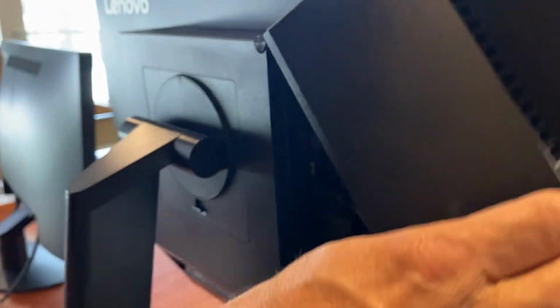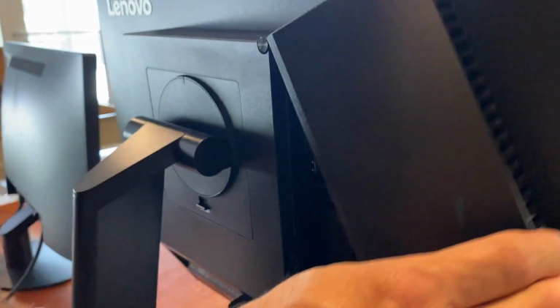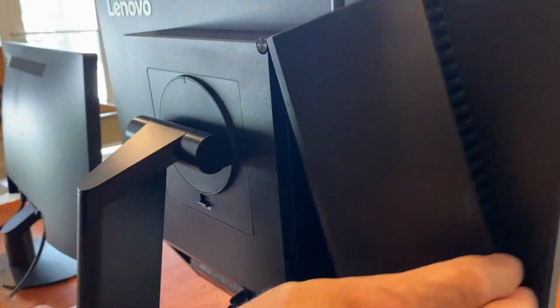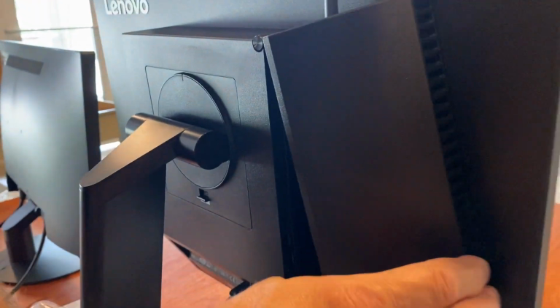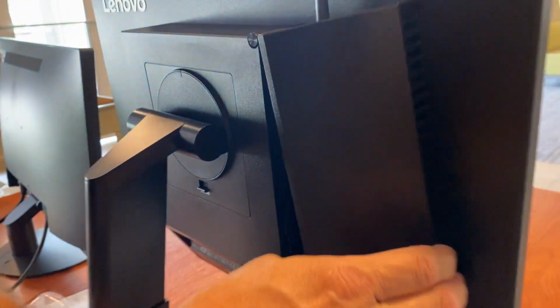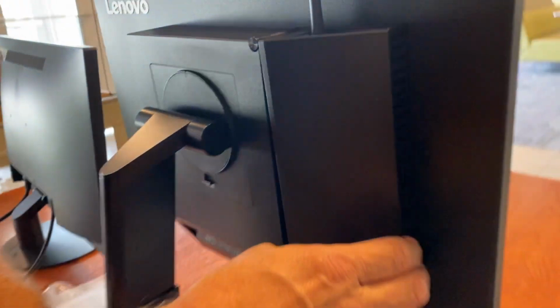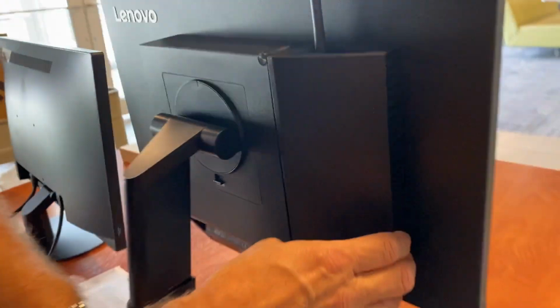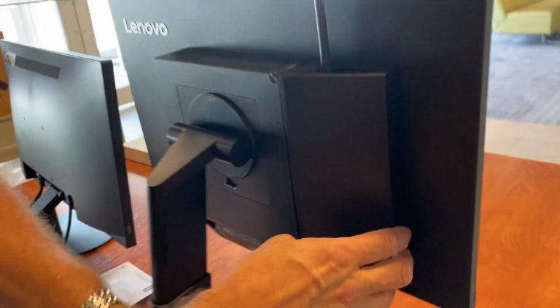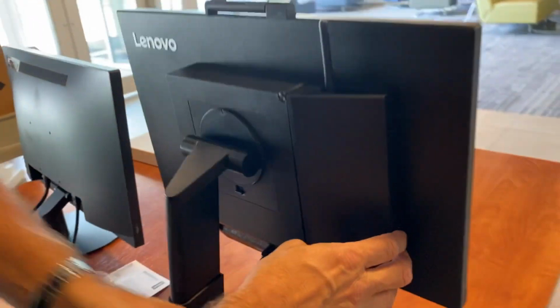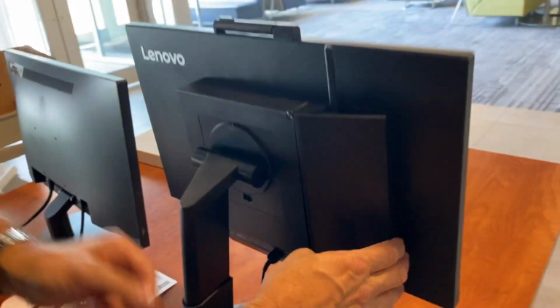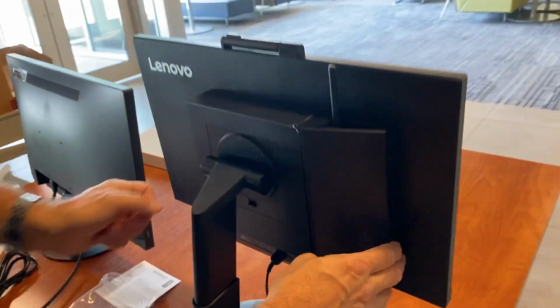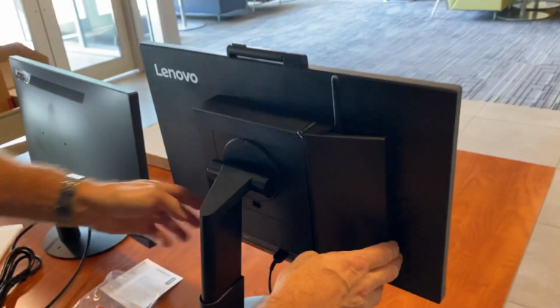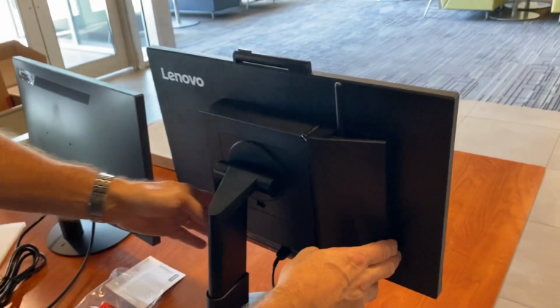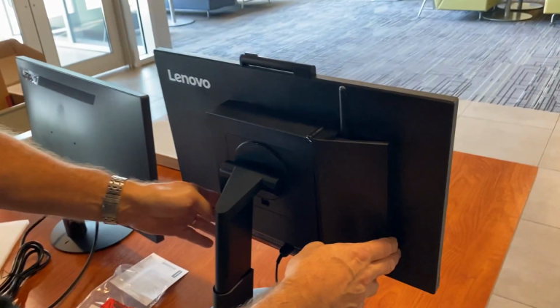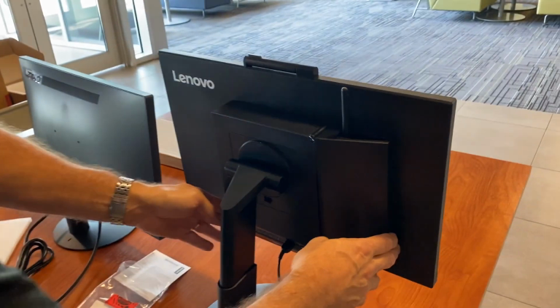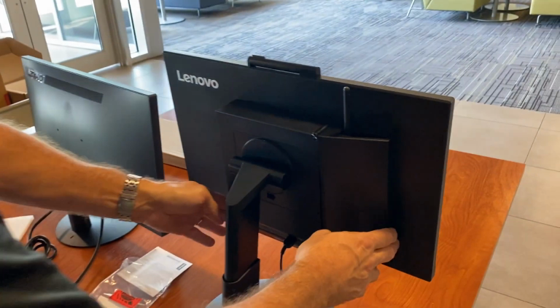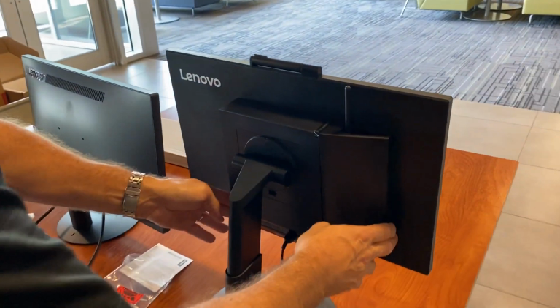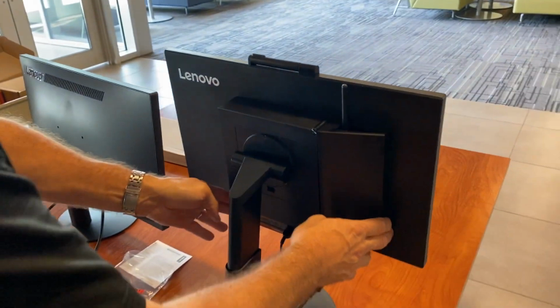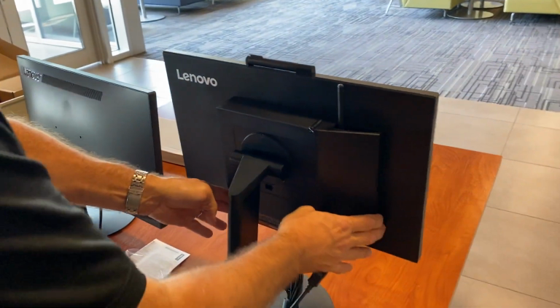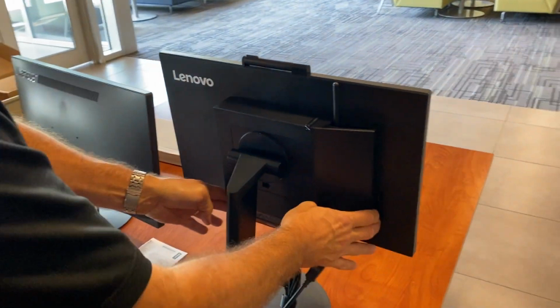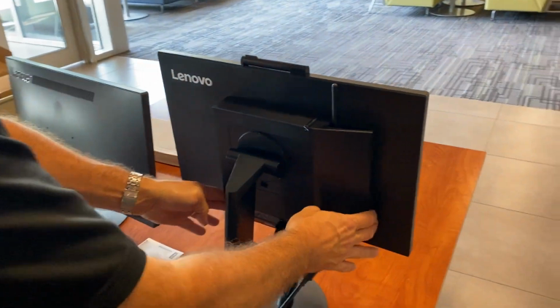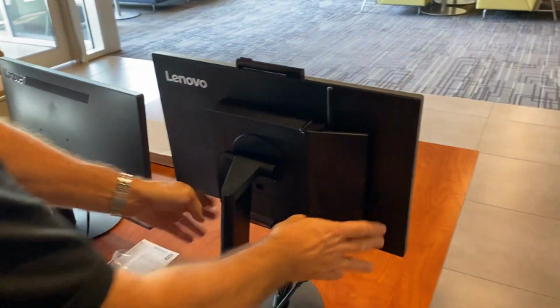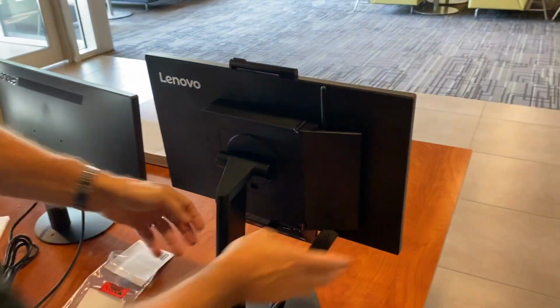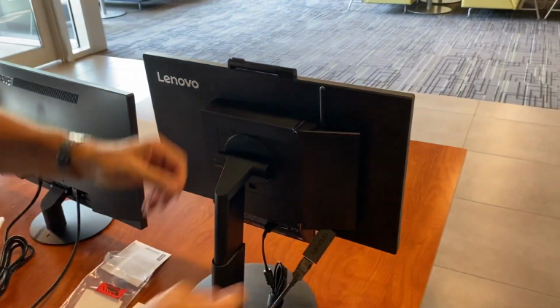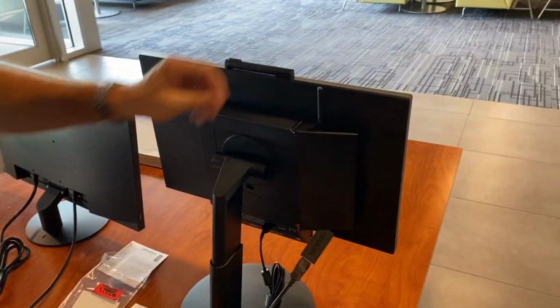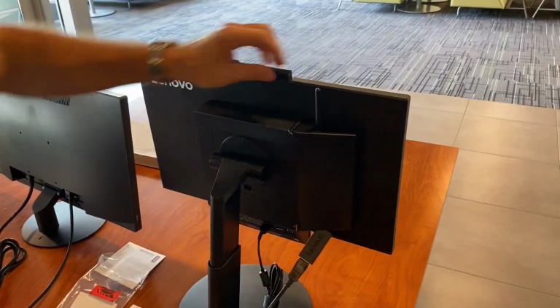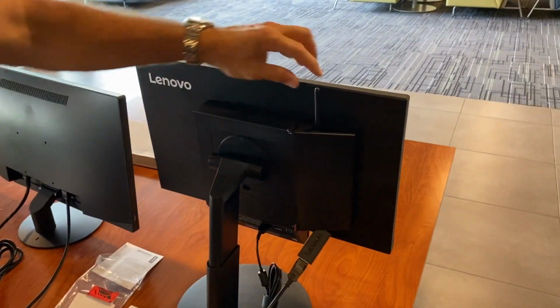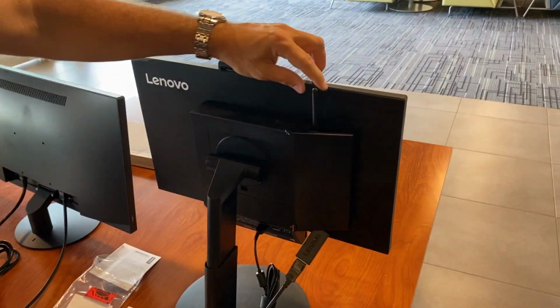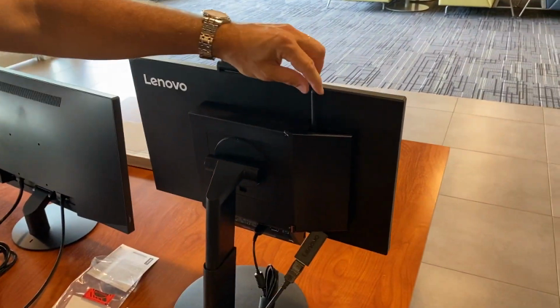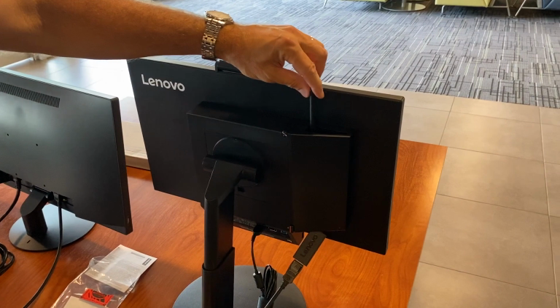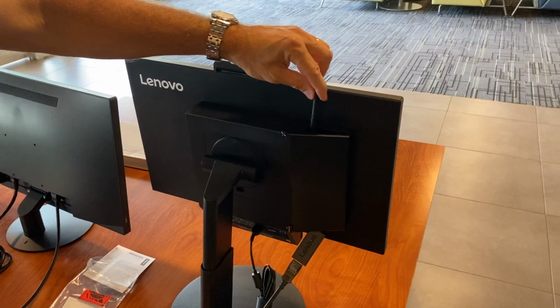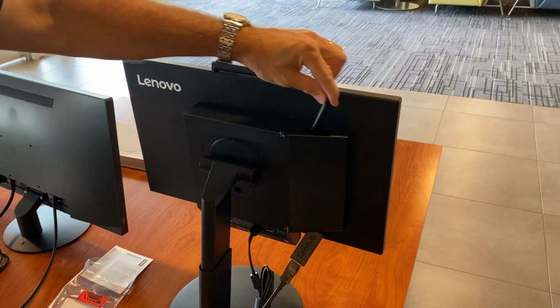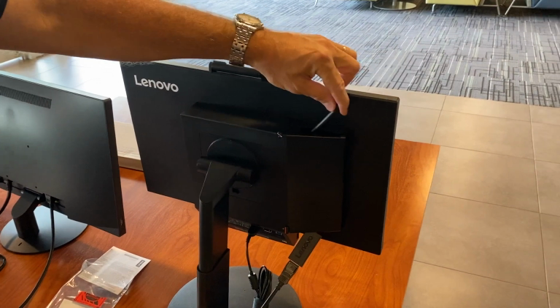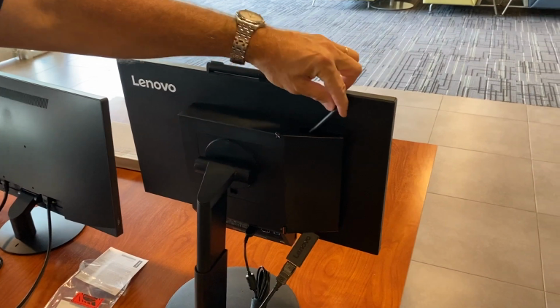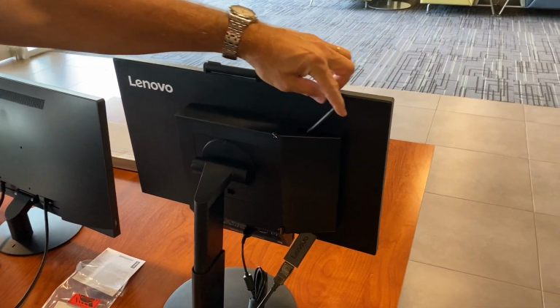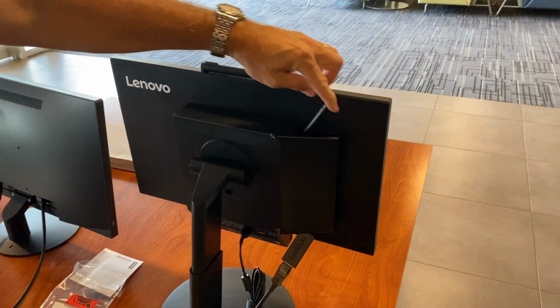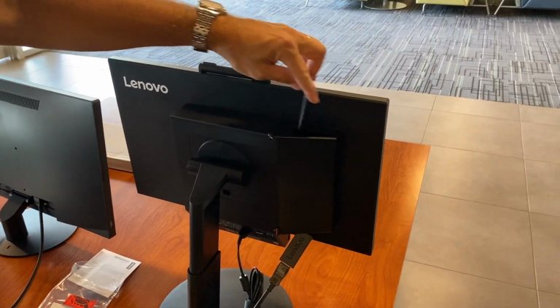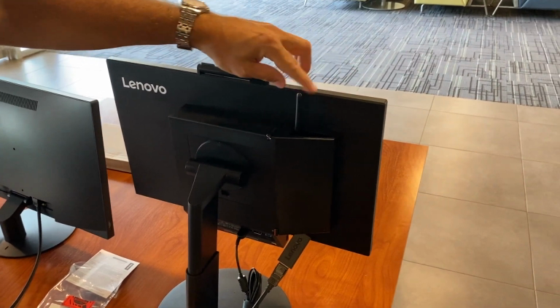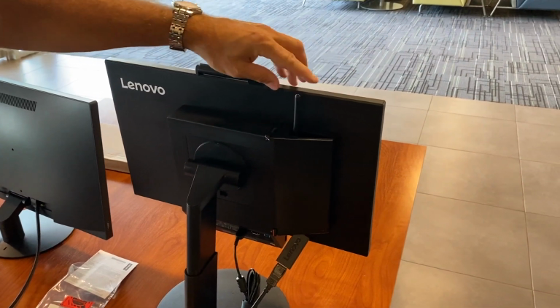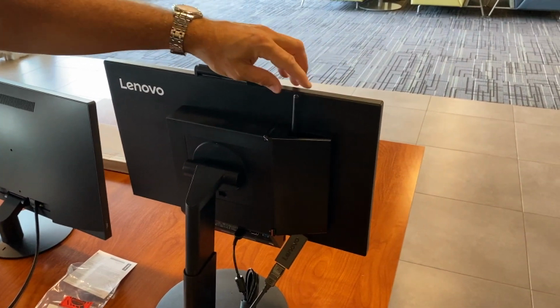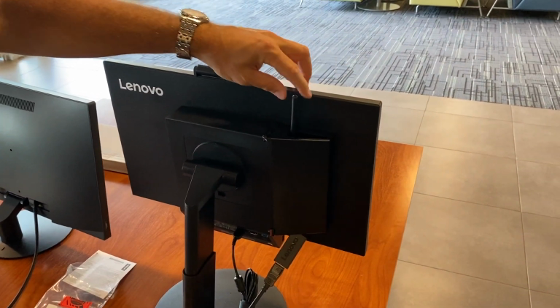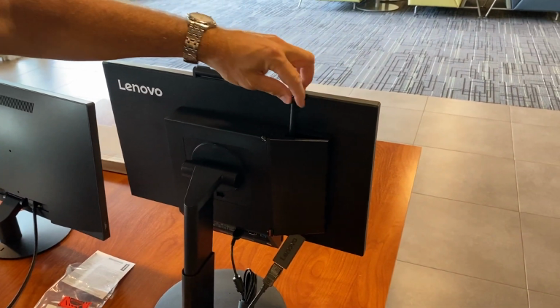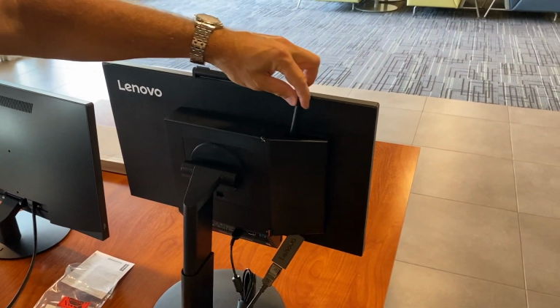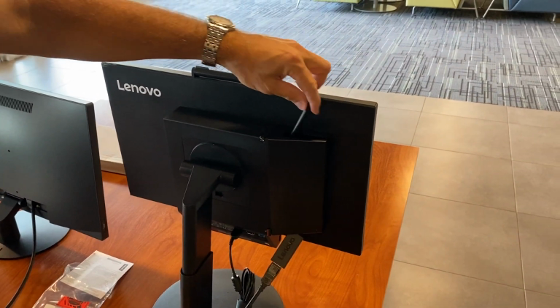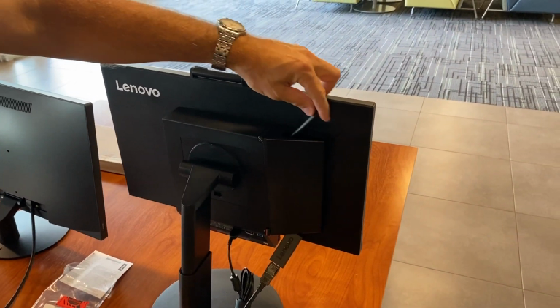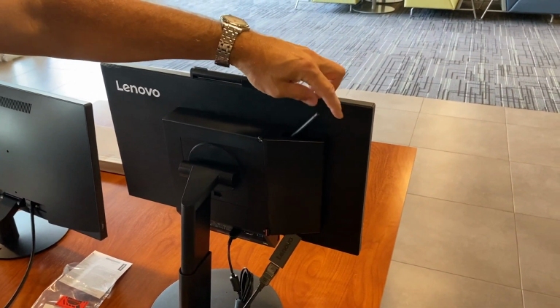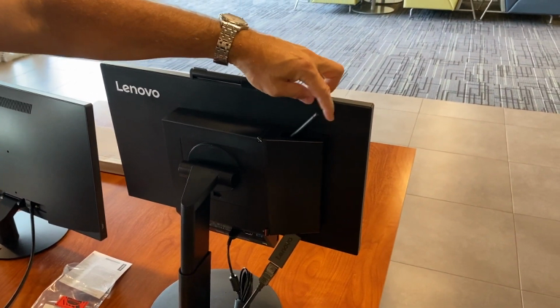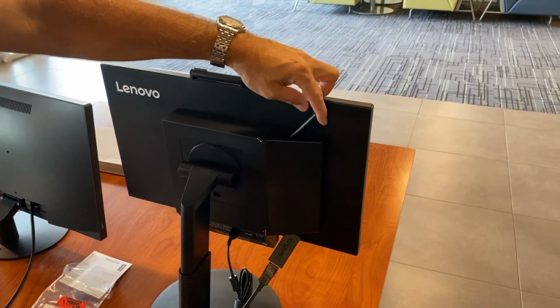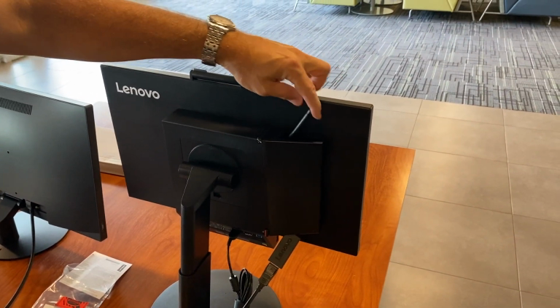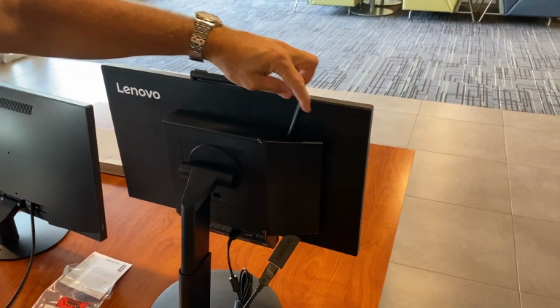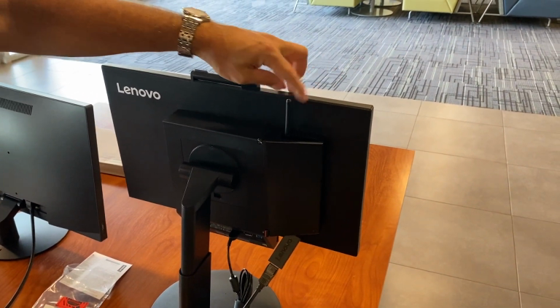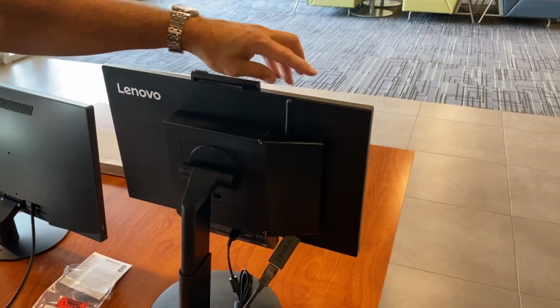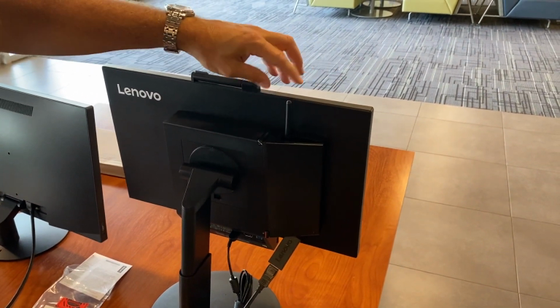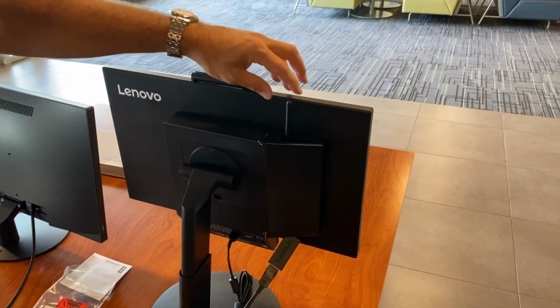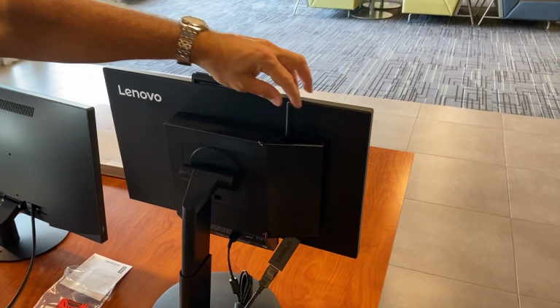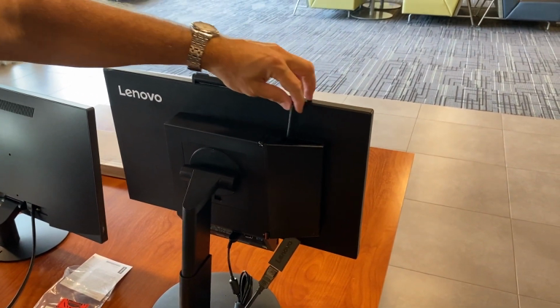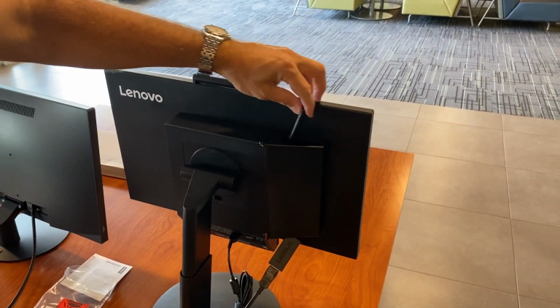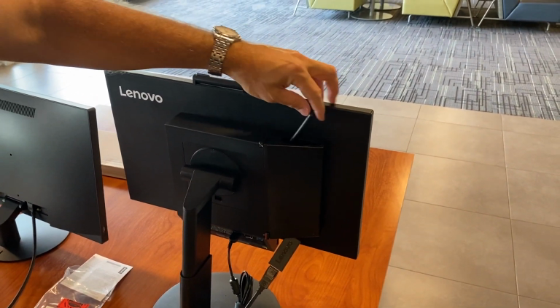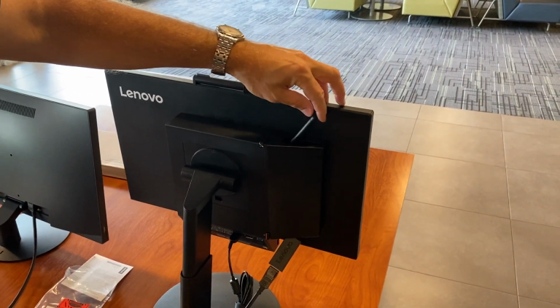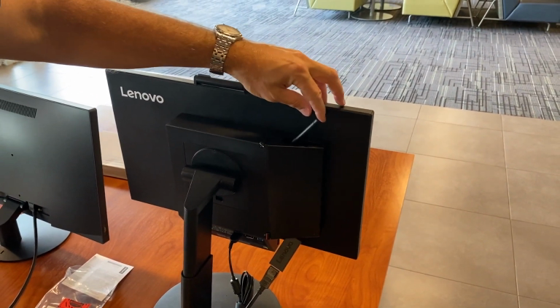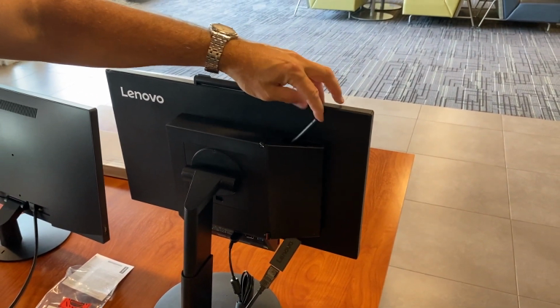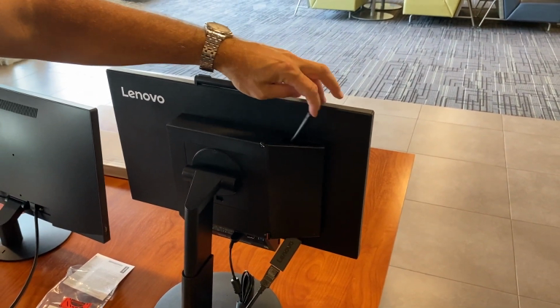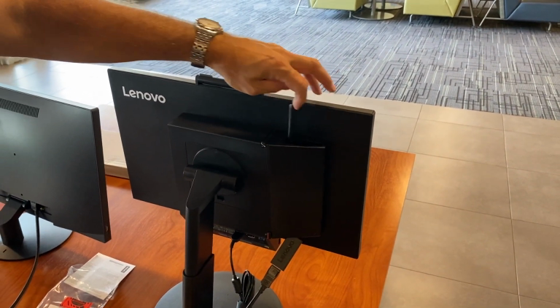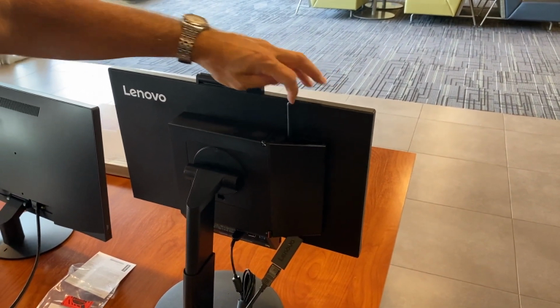This door can be closed. Again, be careful not to damage the Wi-Fi antenna.